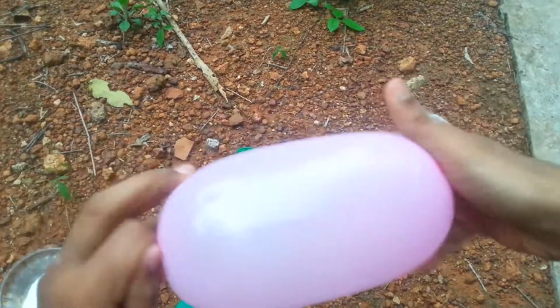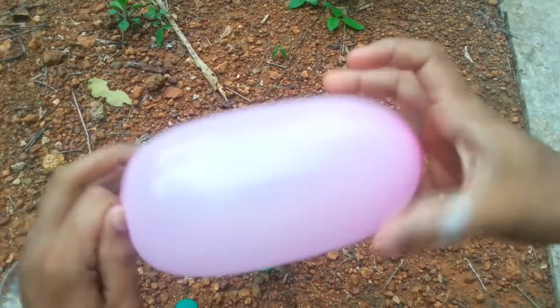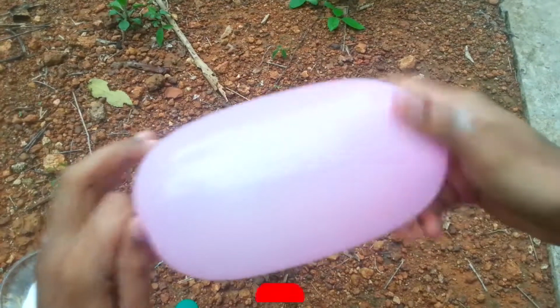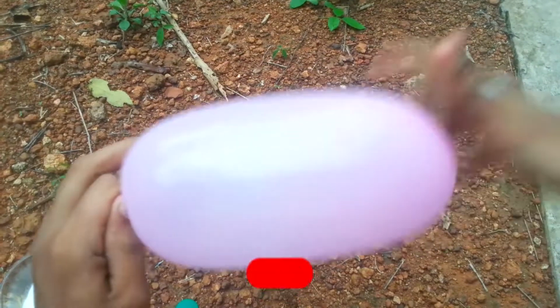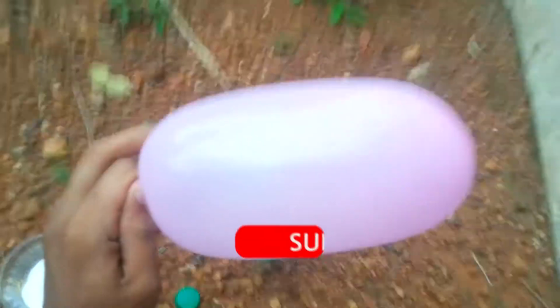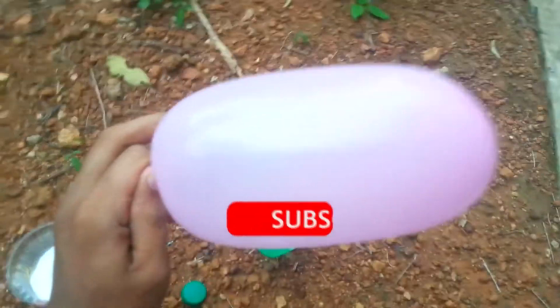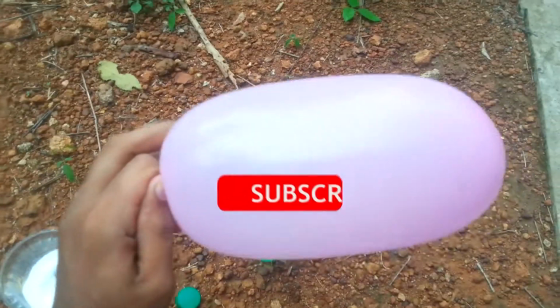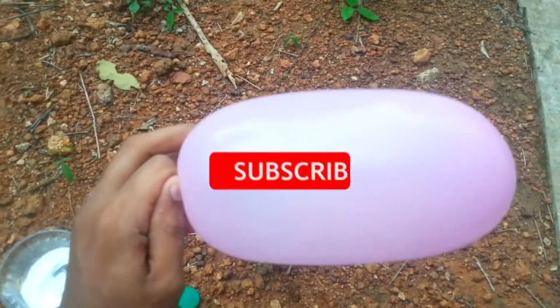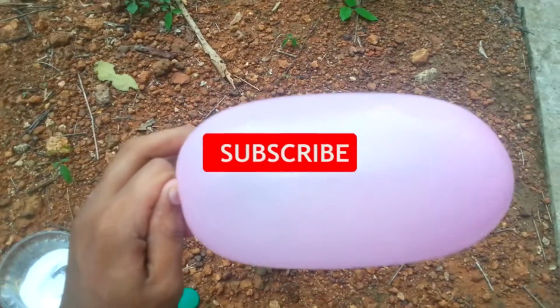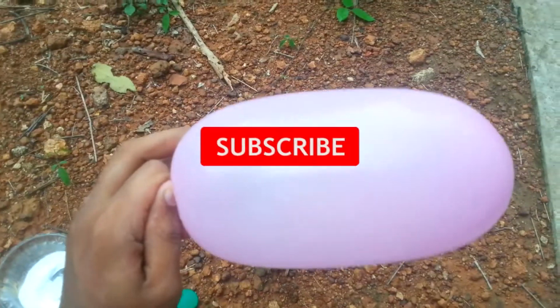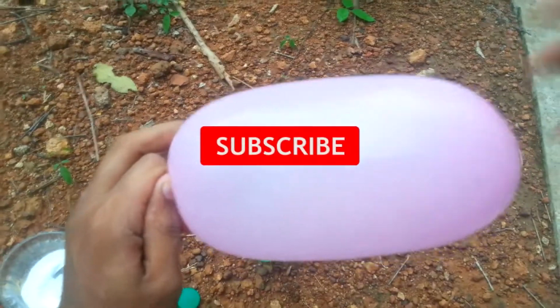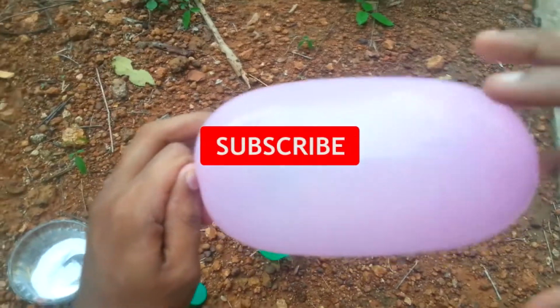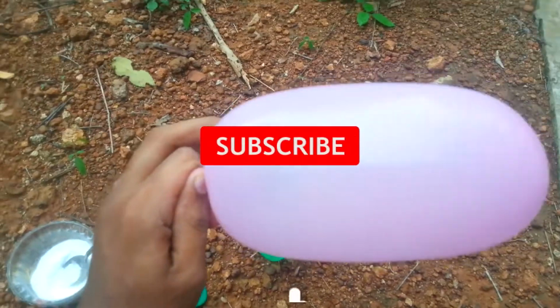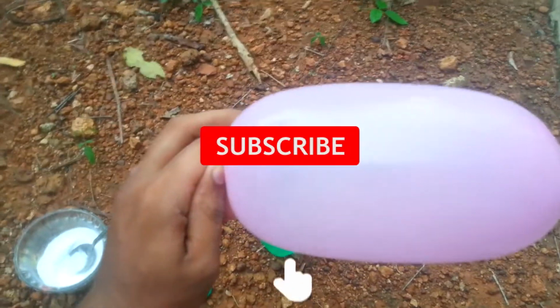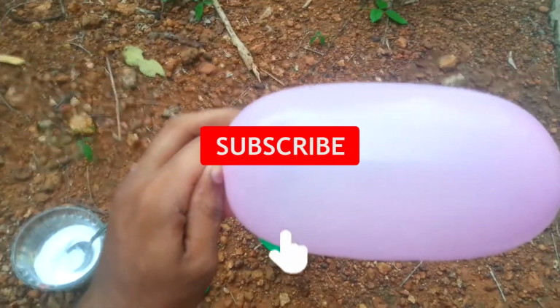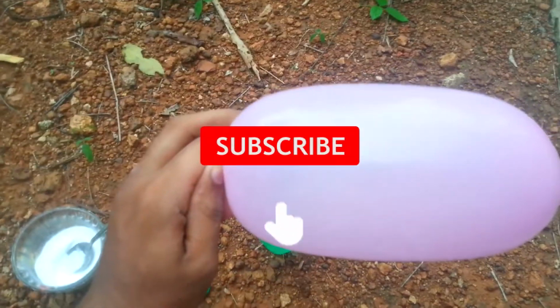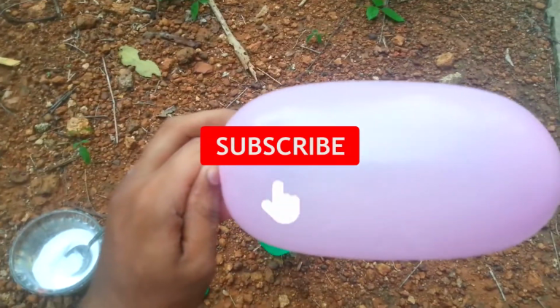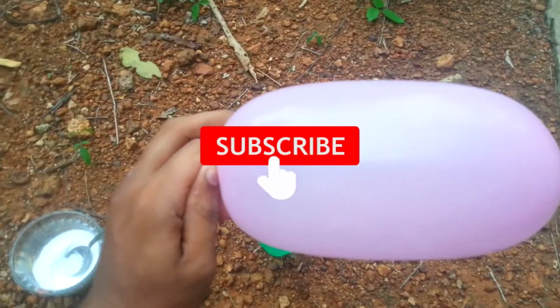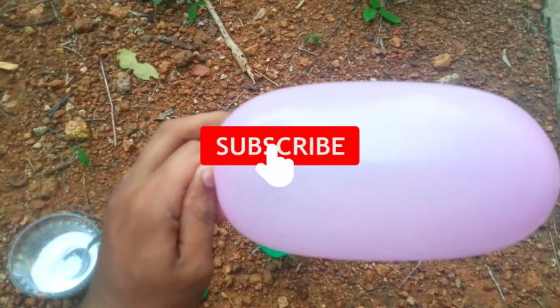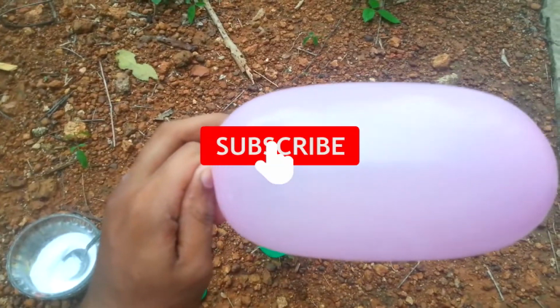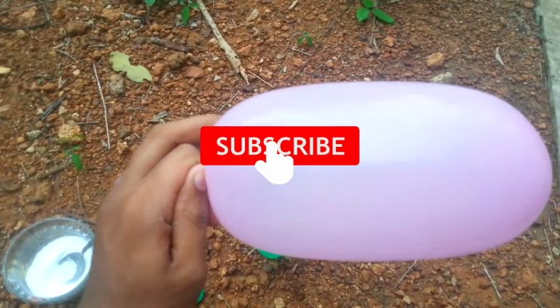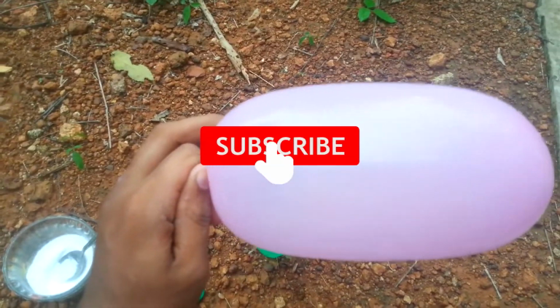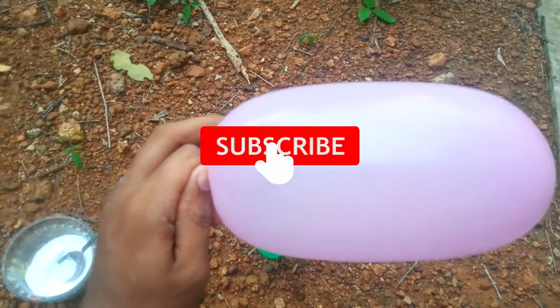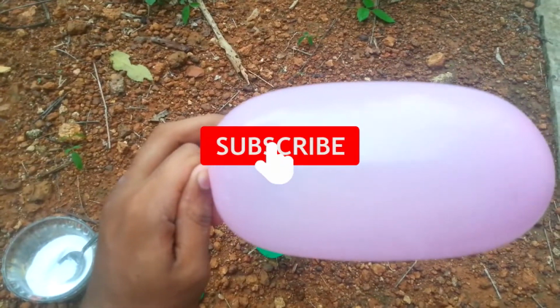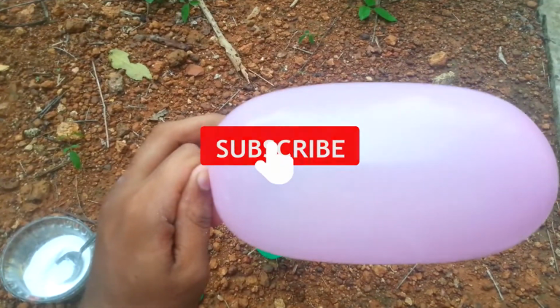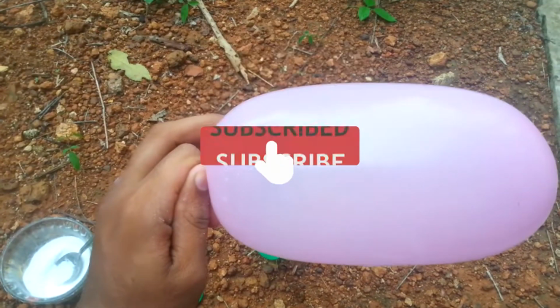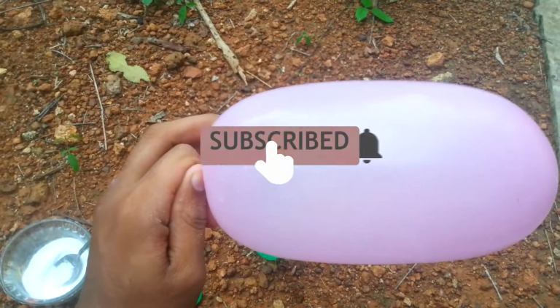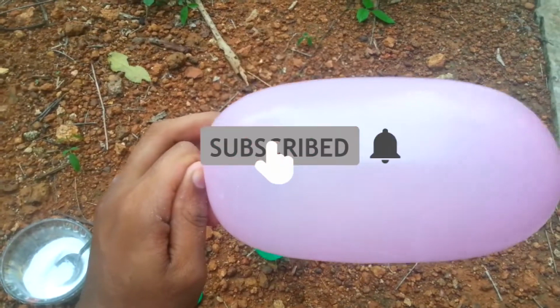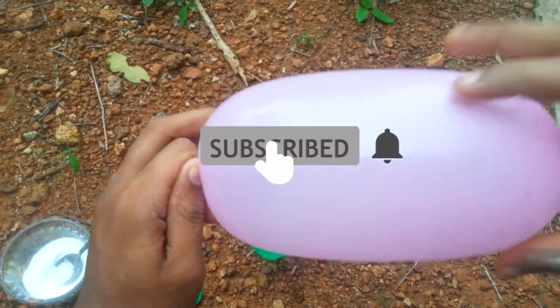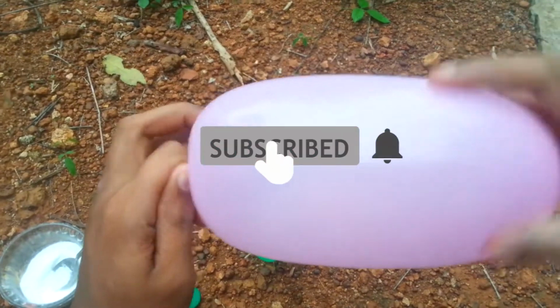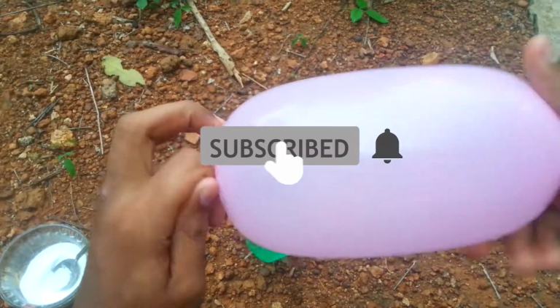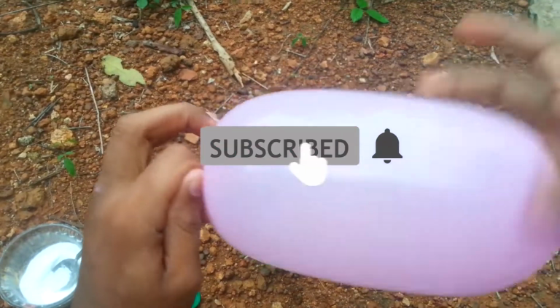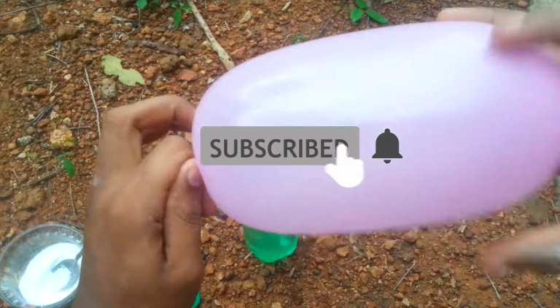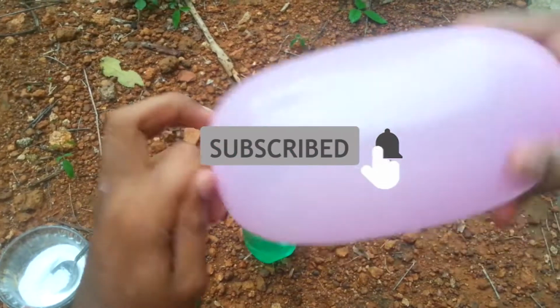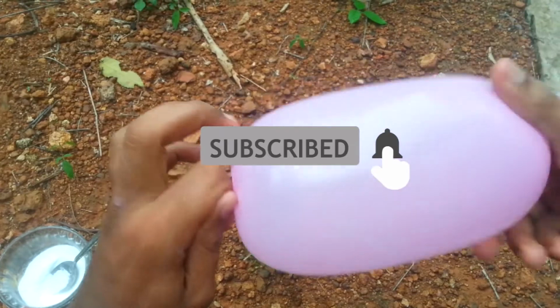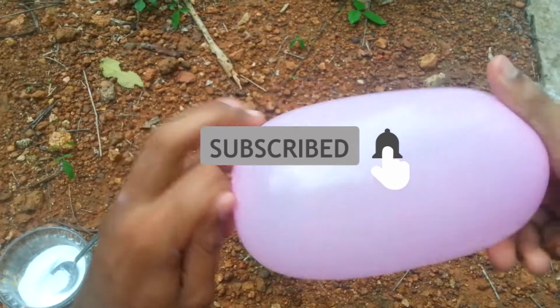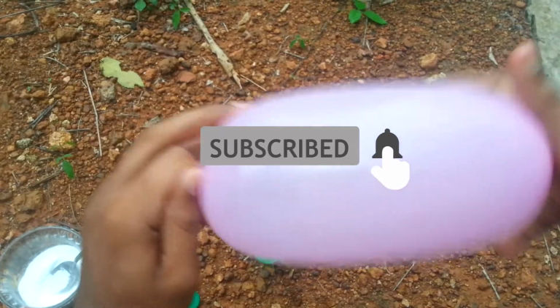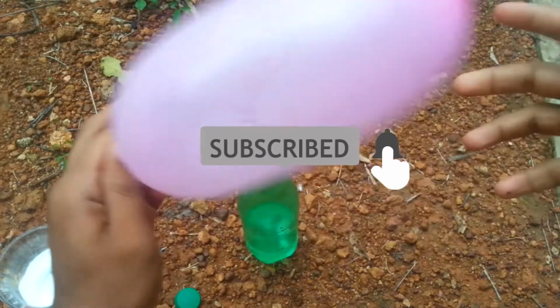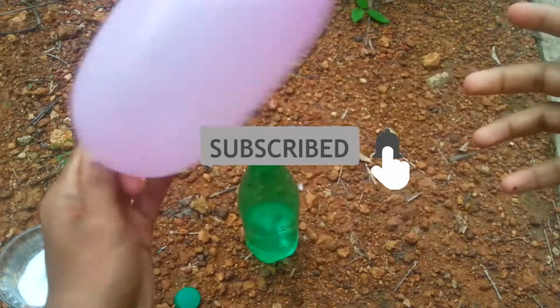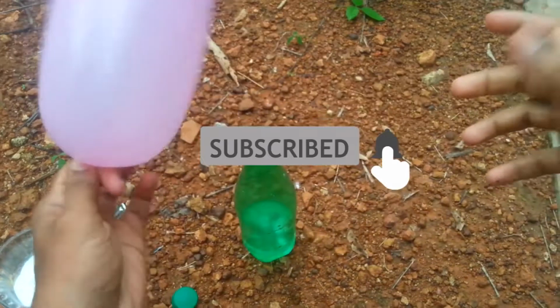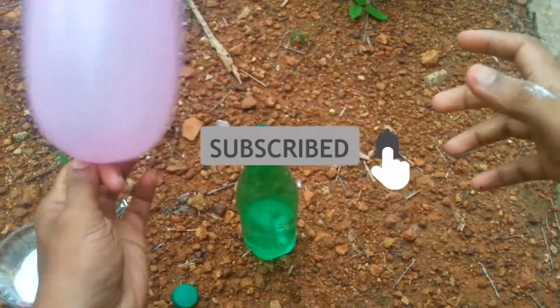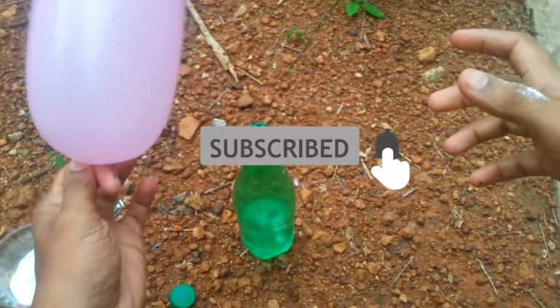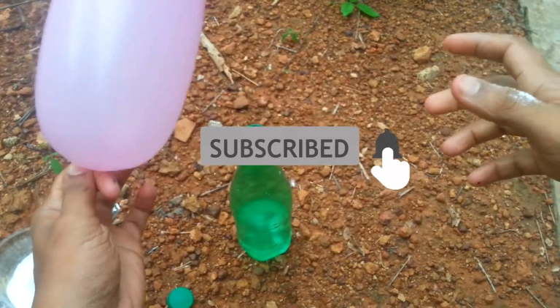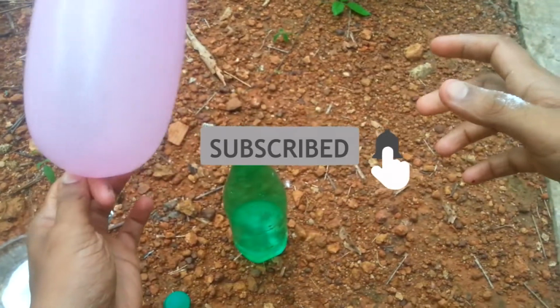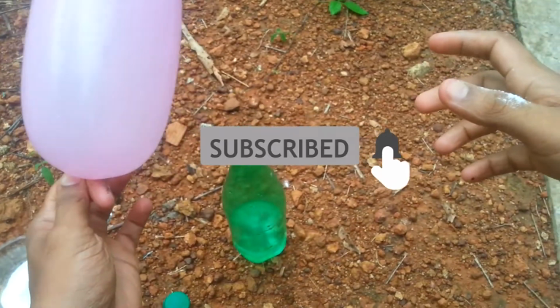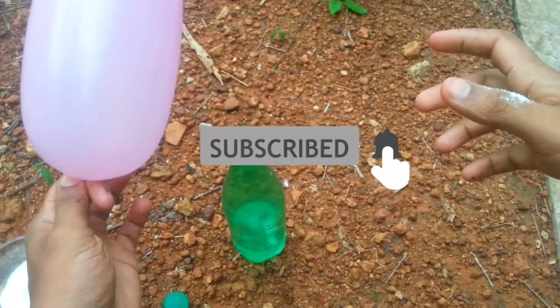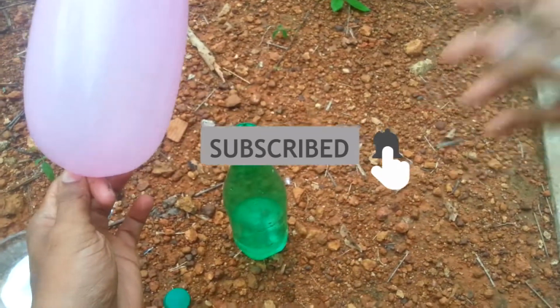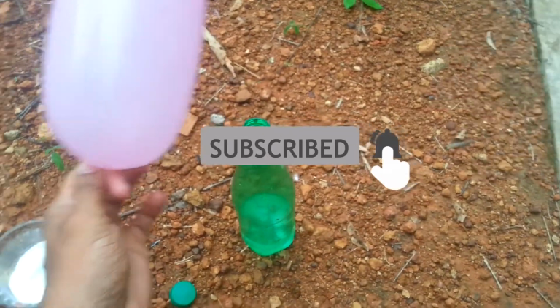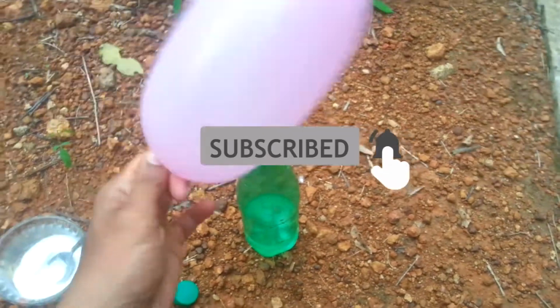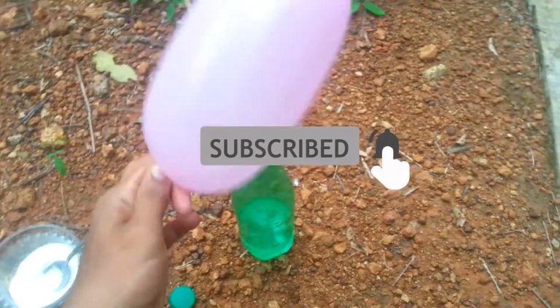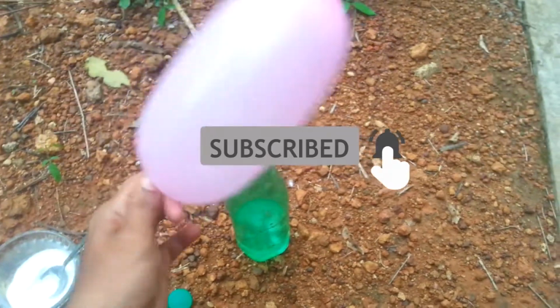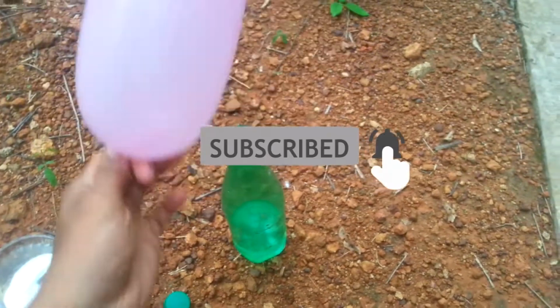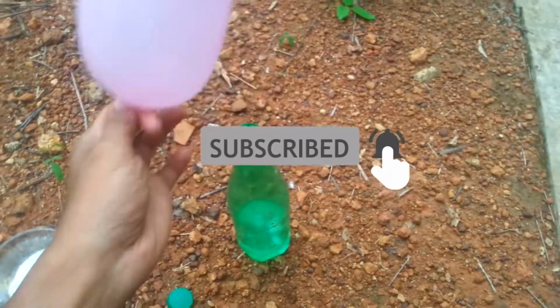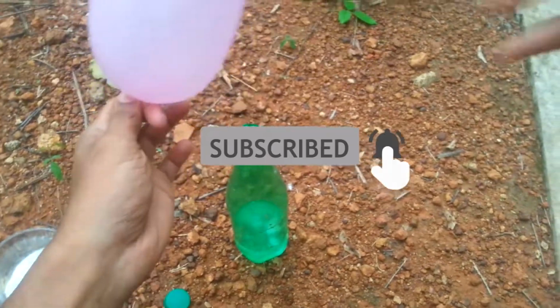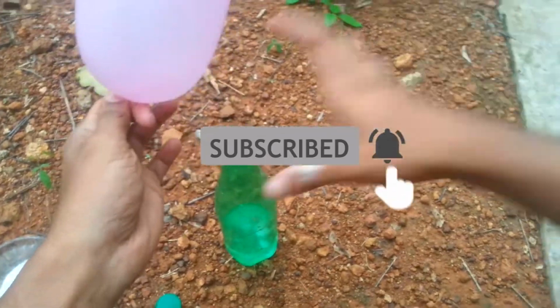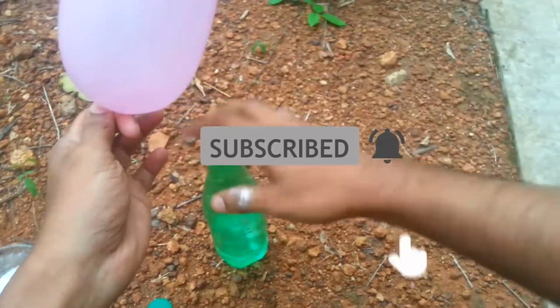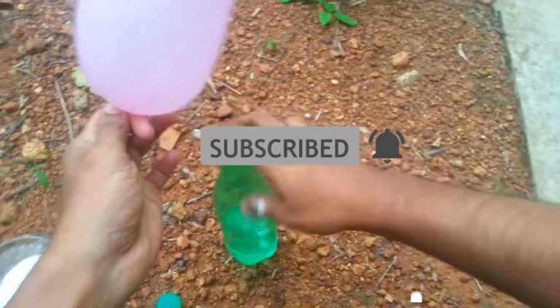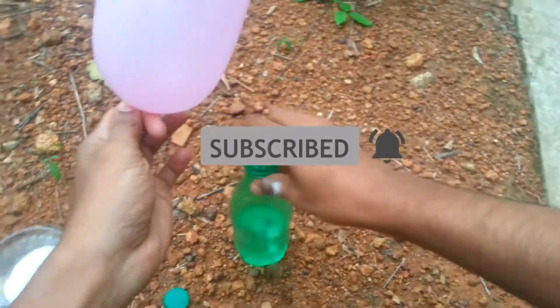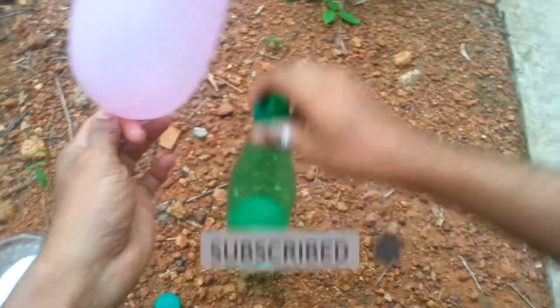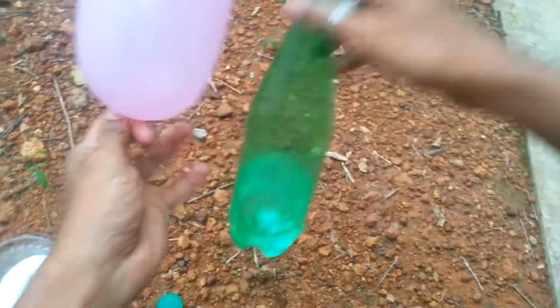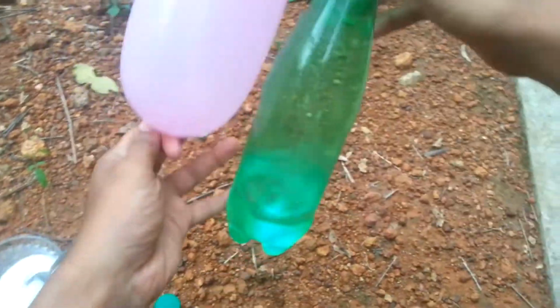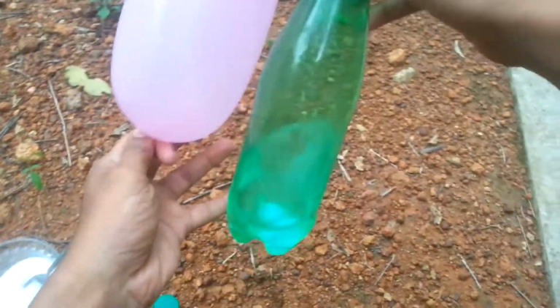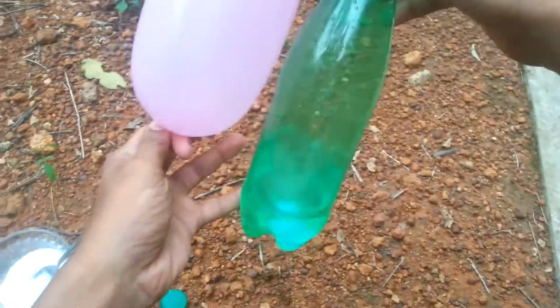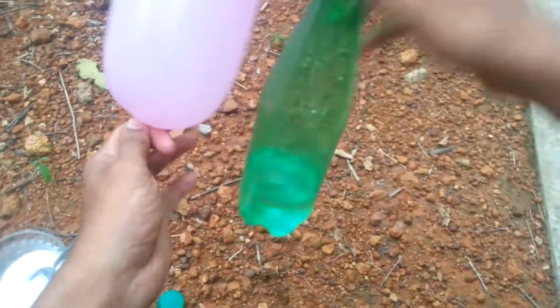Please like this video and subscribe to the channel. See you in the next video.